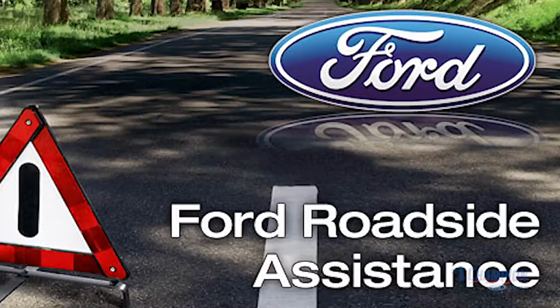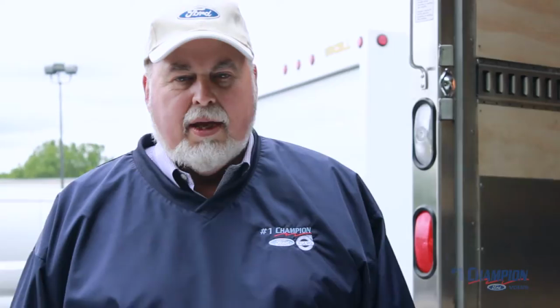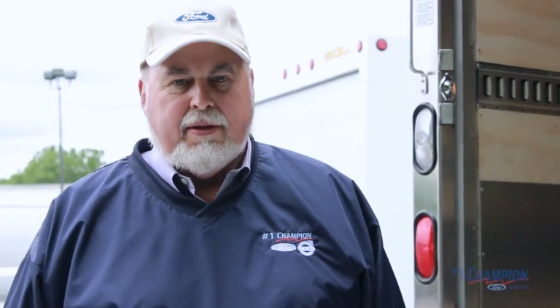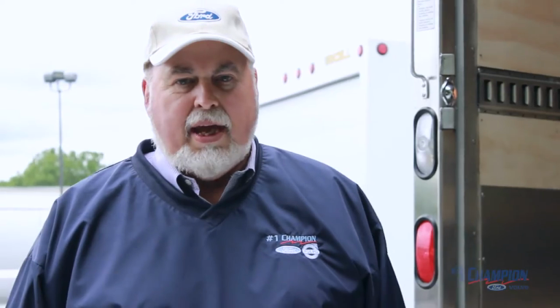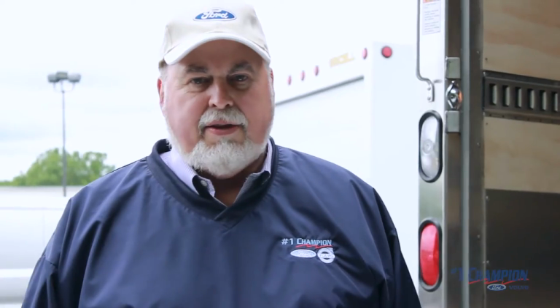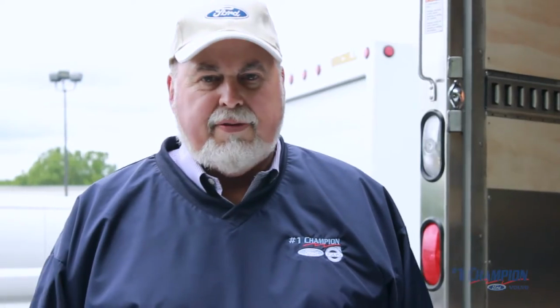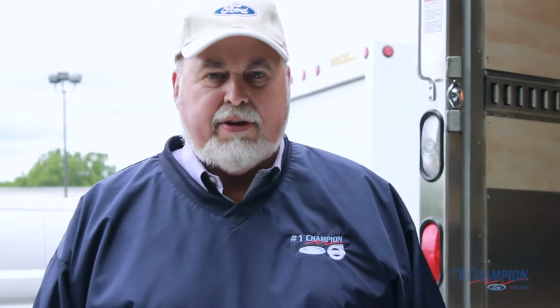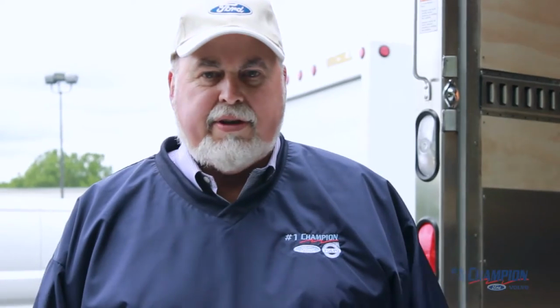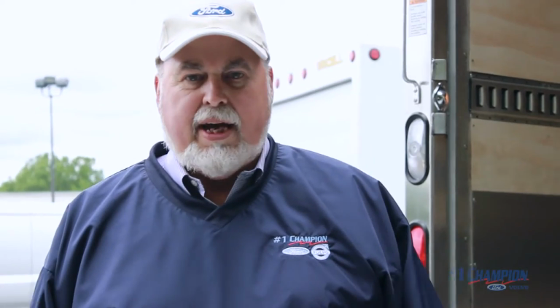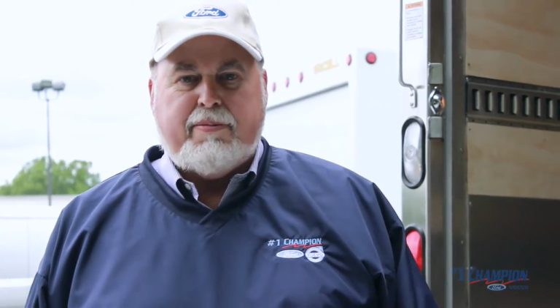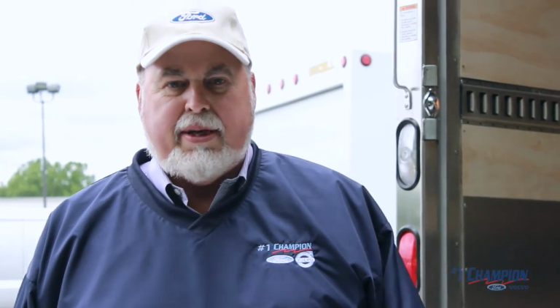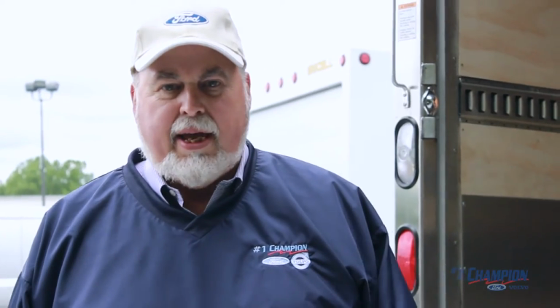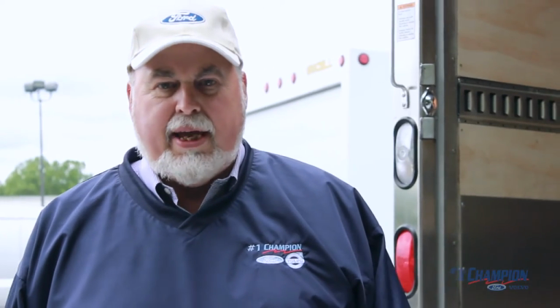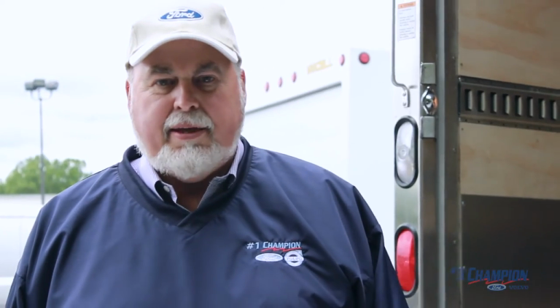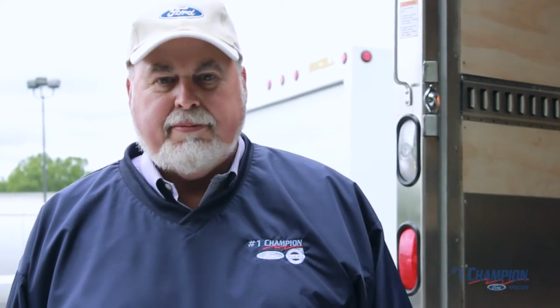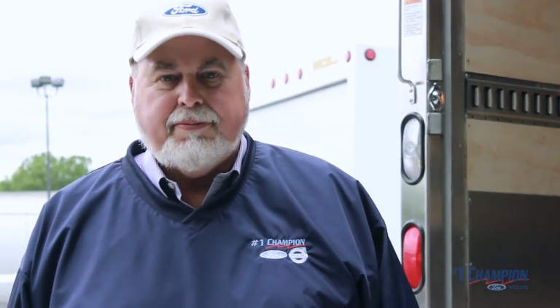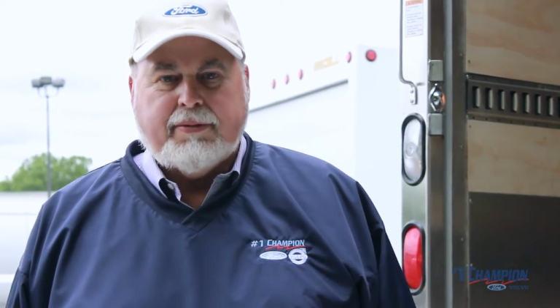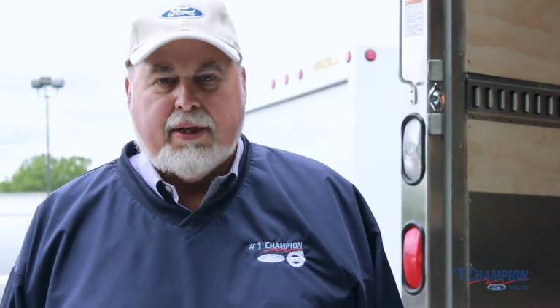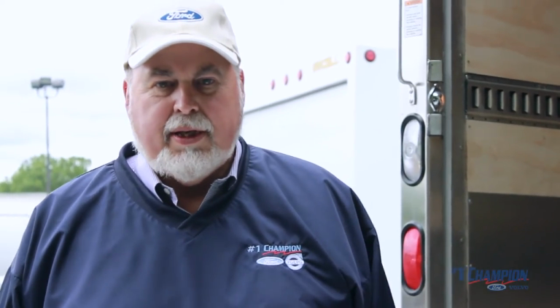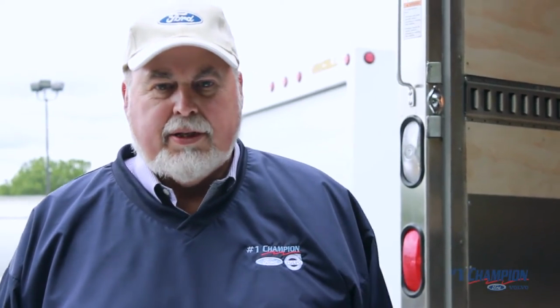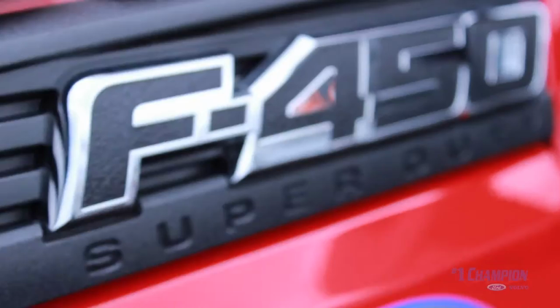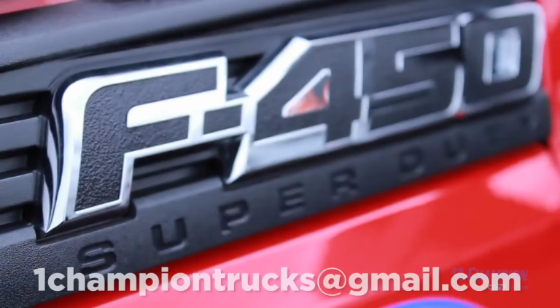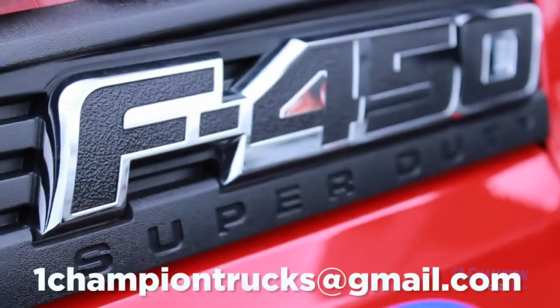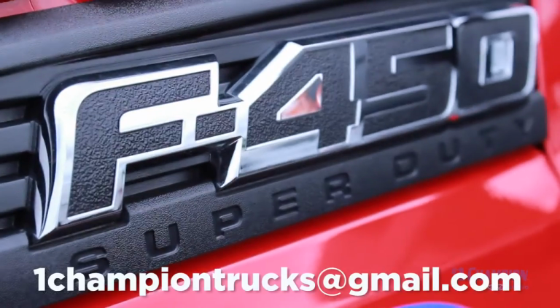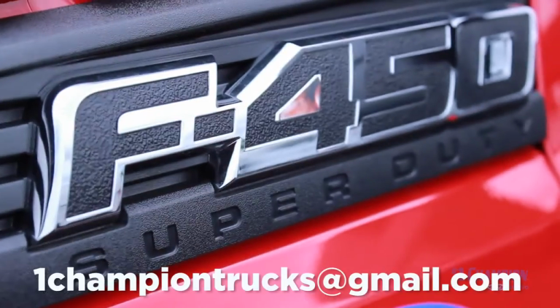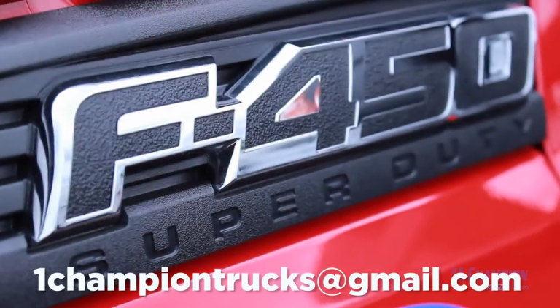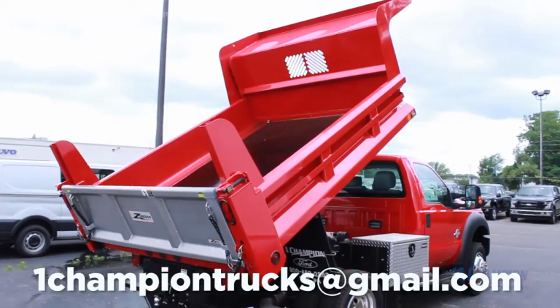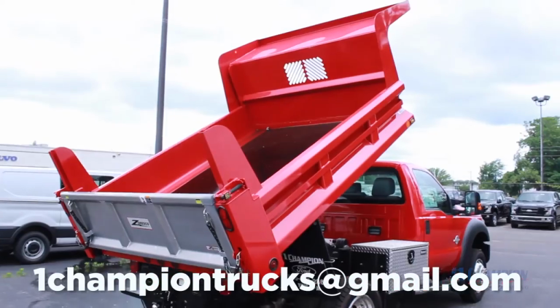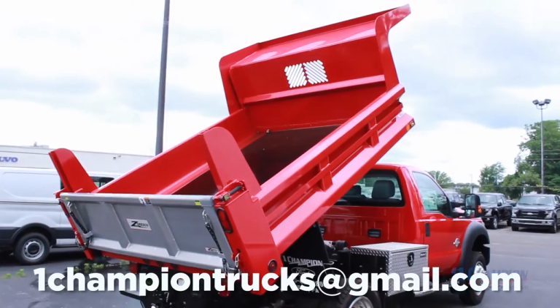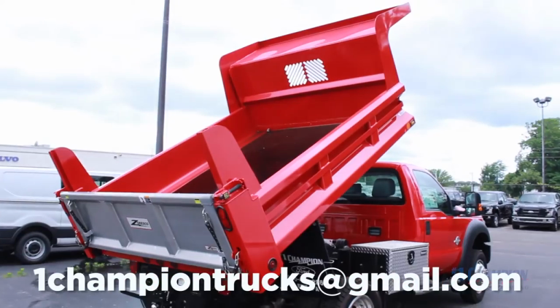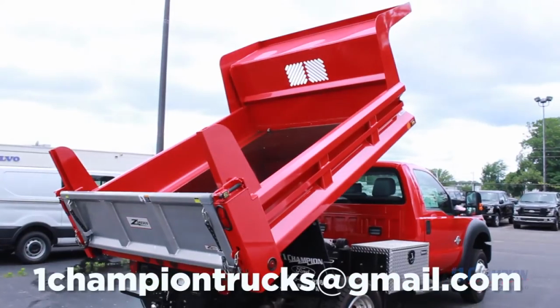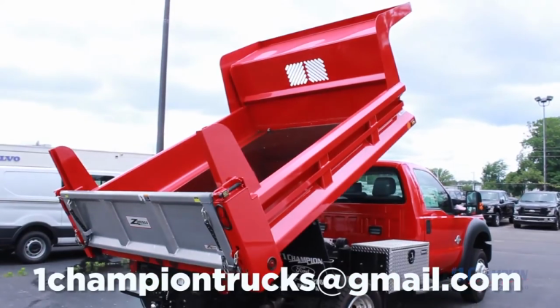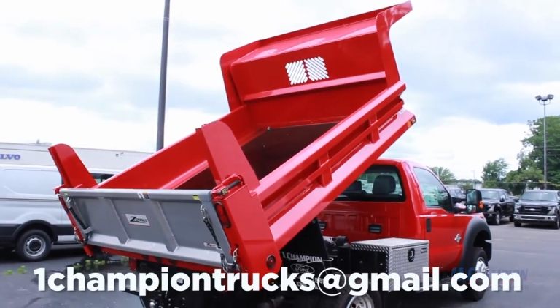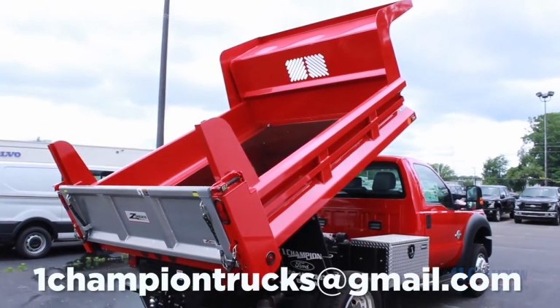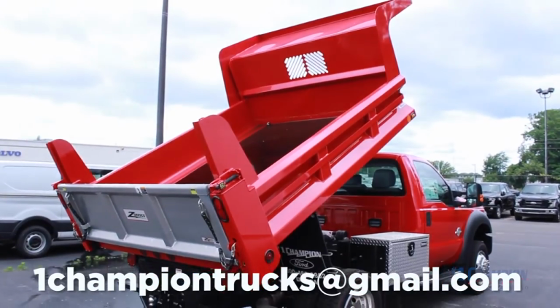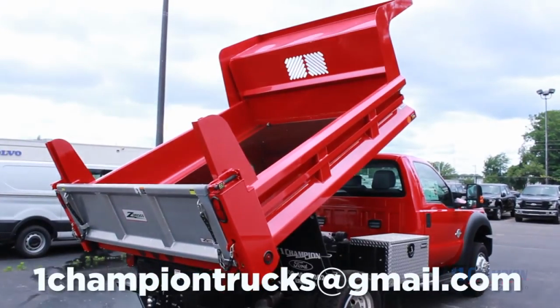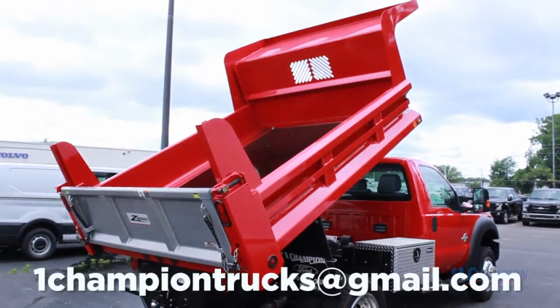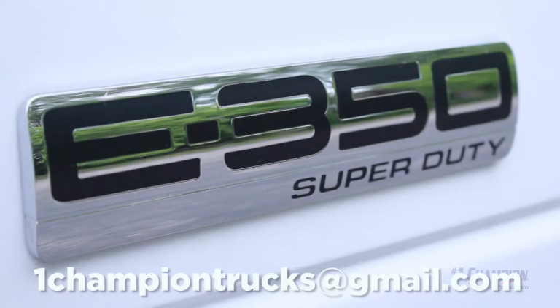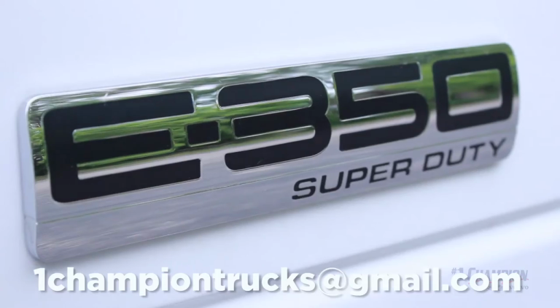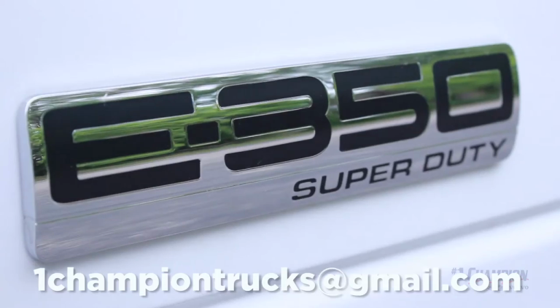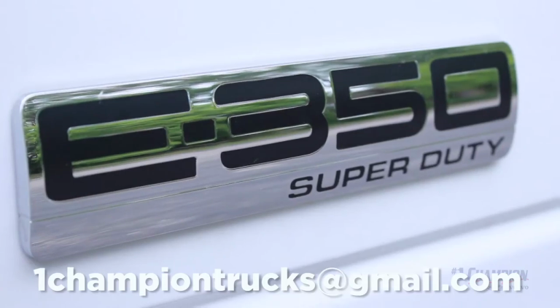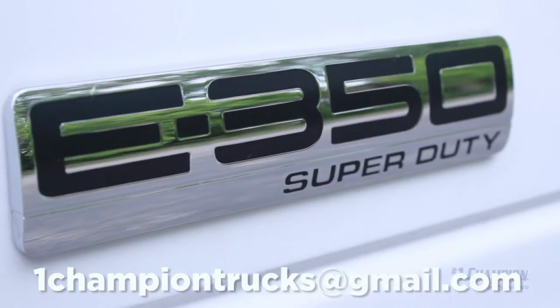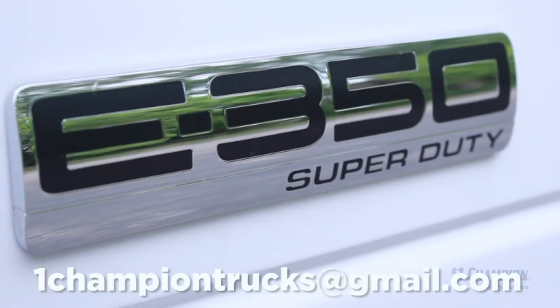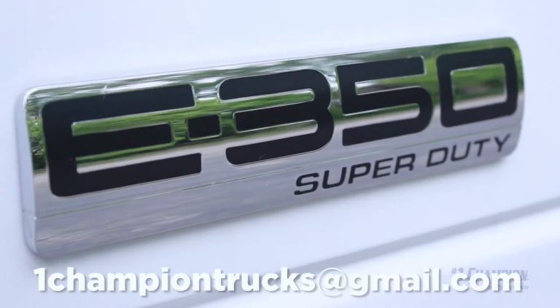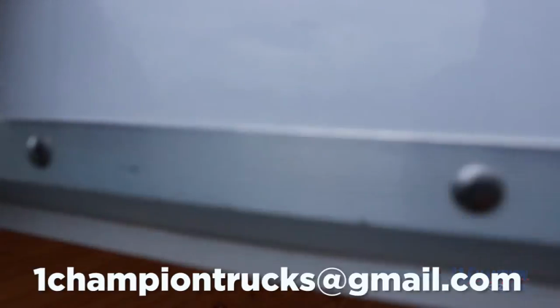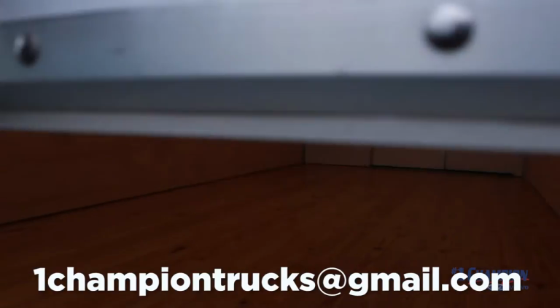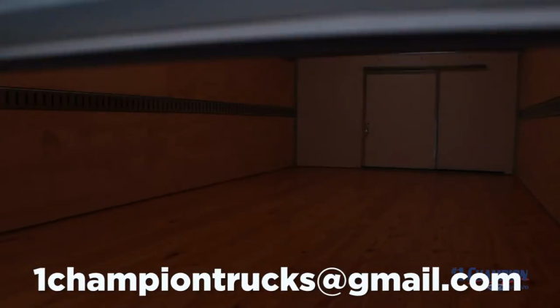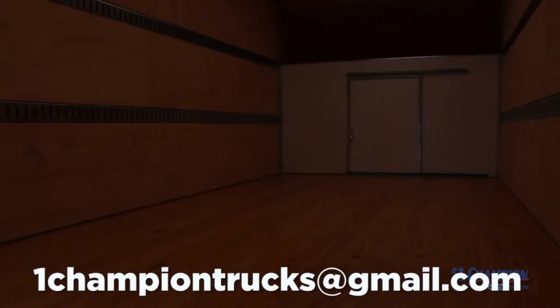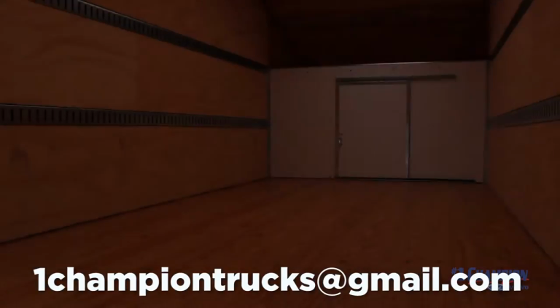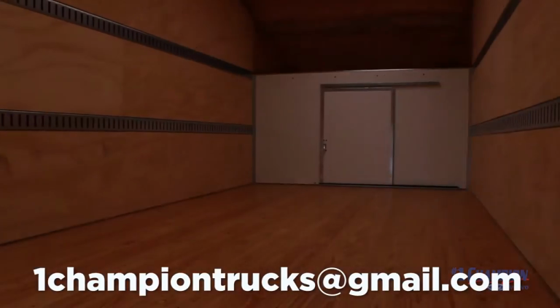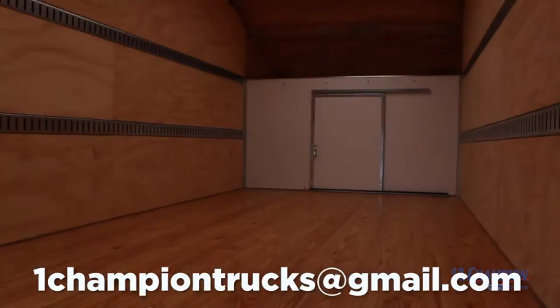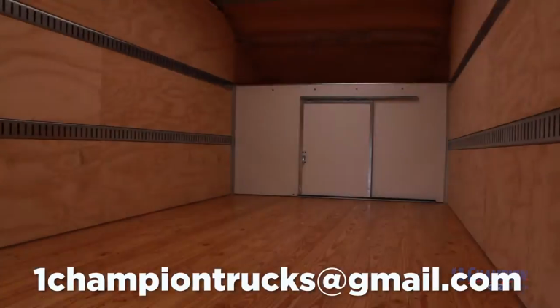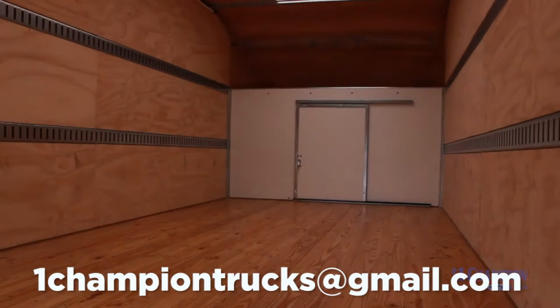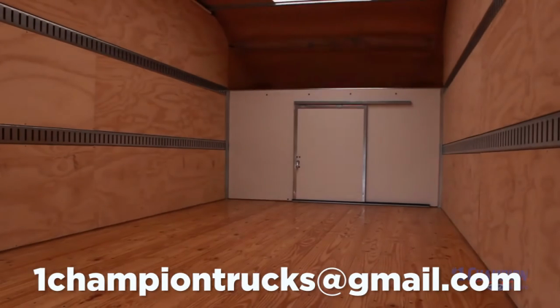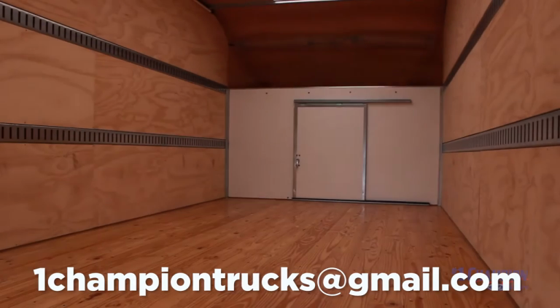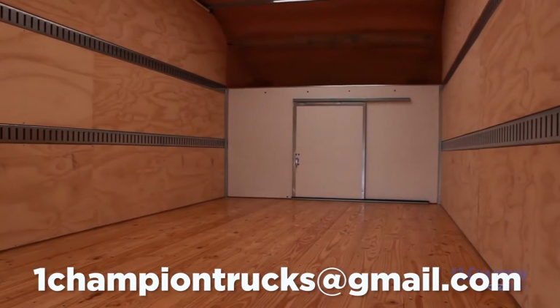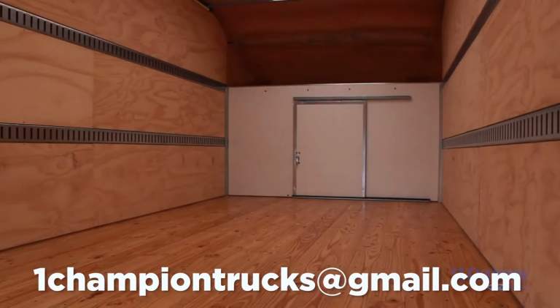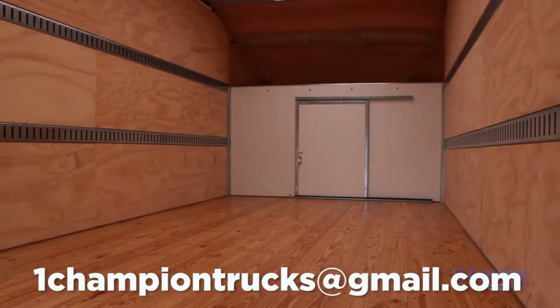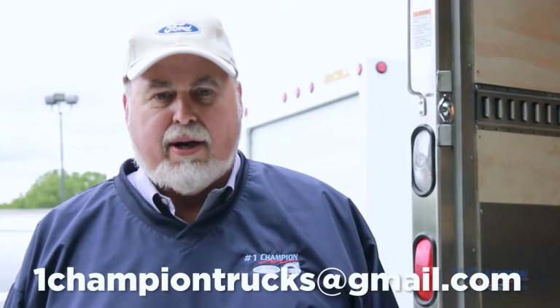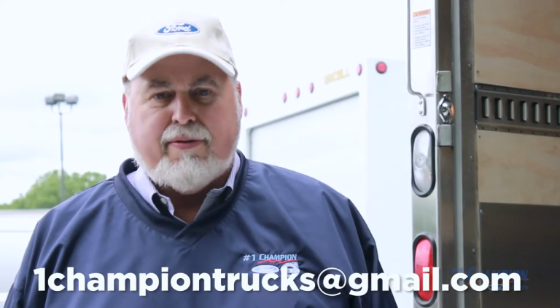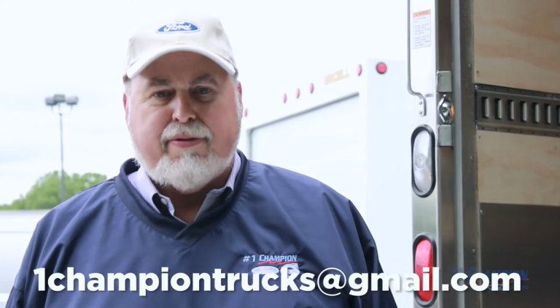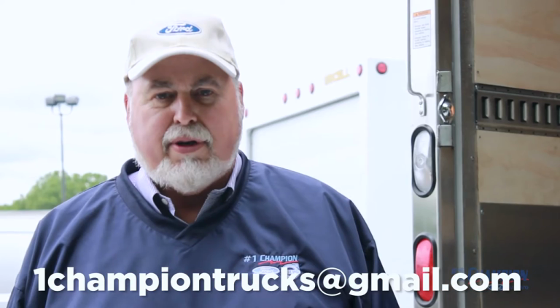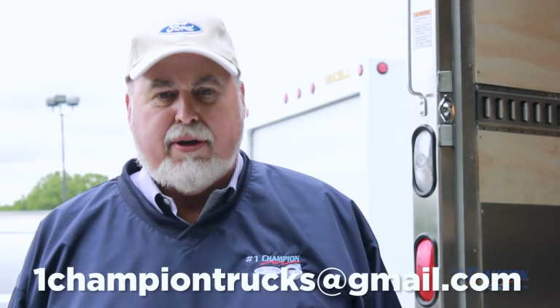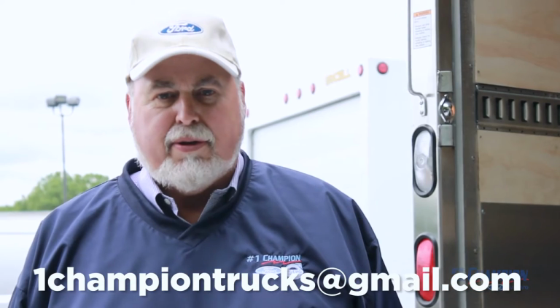Thanks for your time today. Give us a call for your commercial truck needs. We want to build the perfect truck for you.